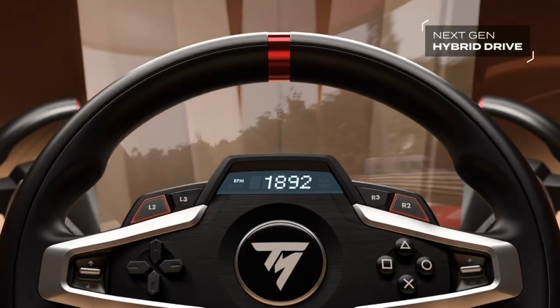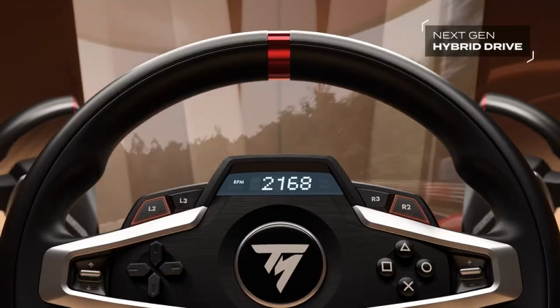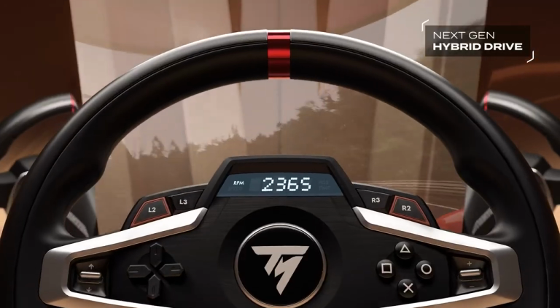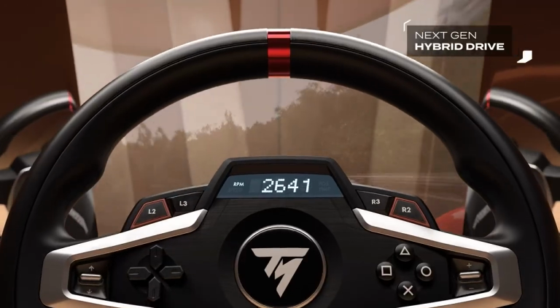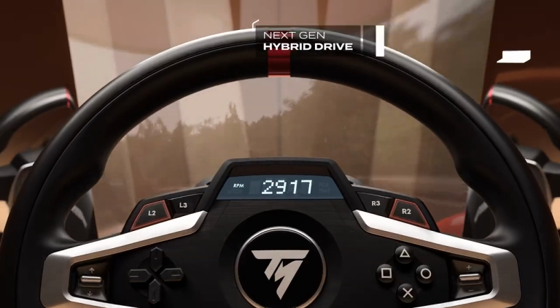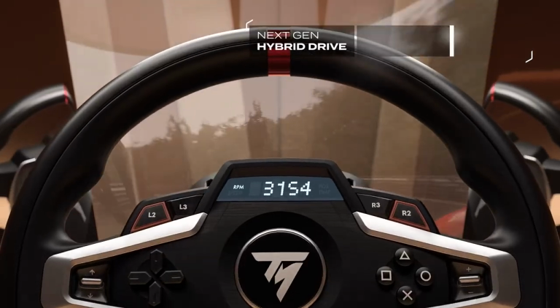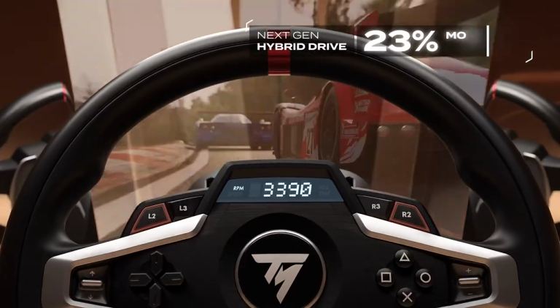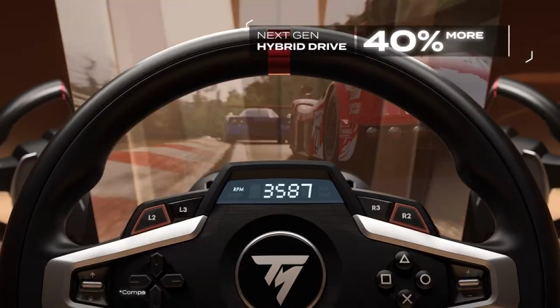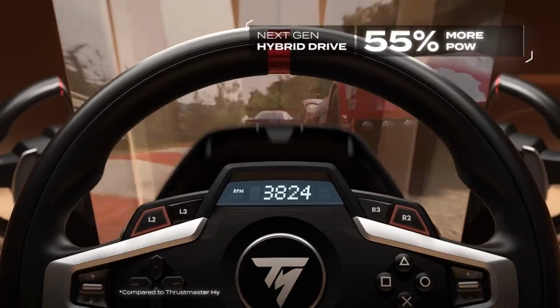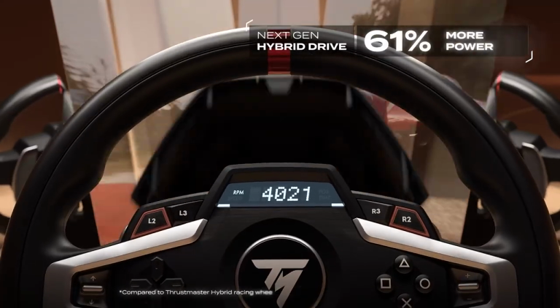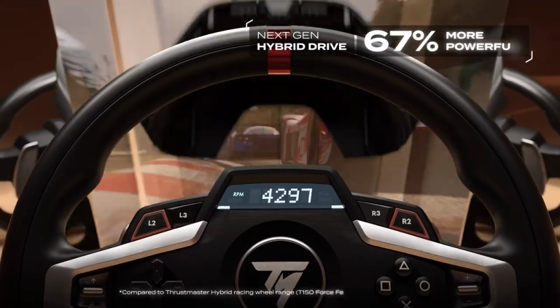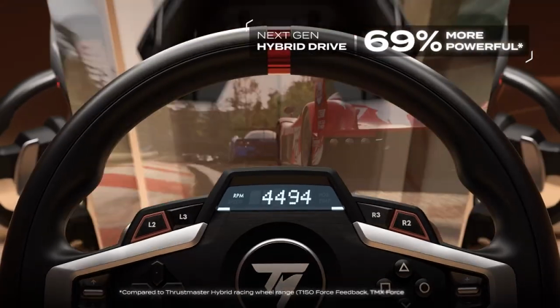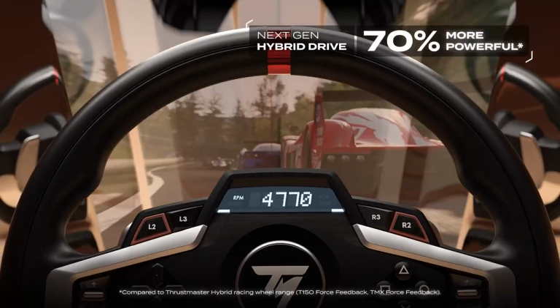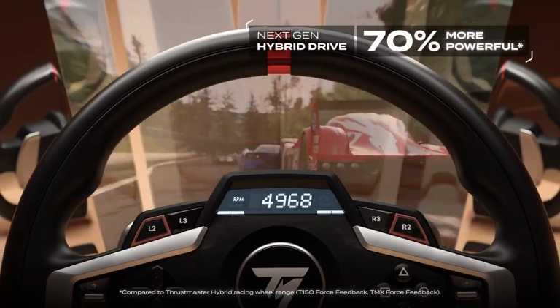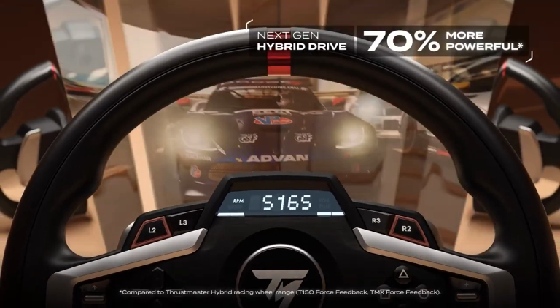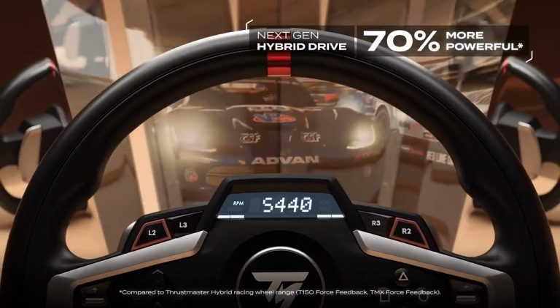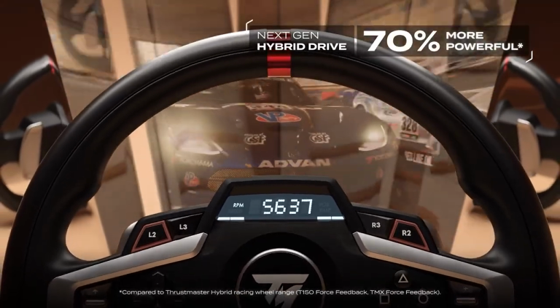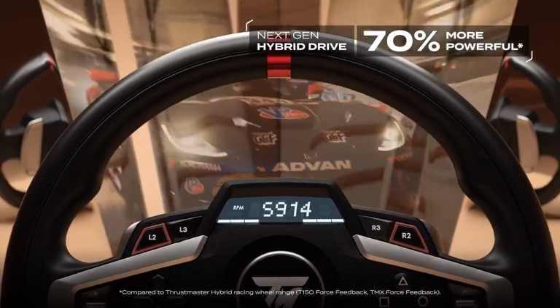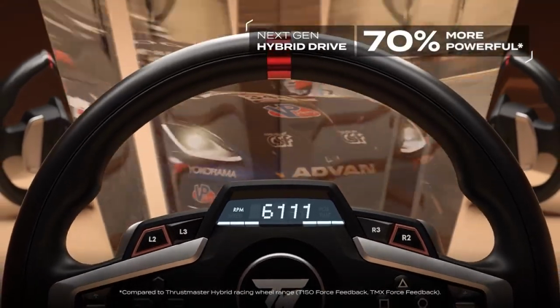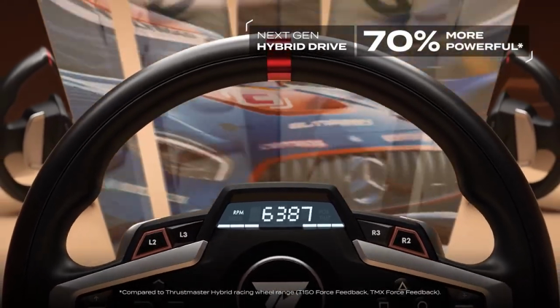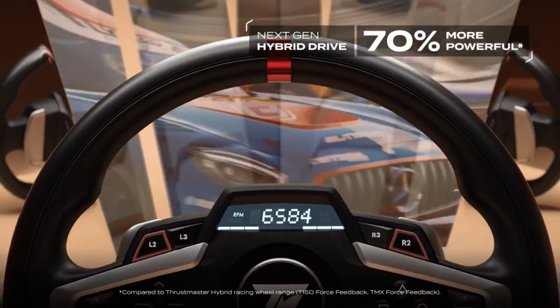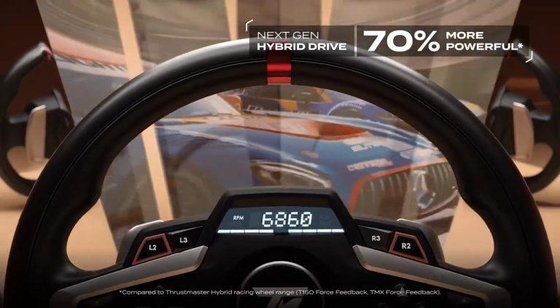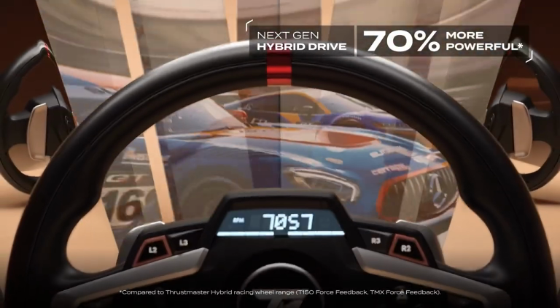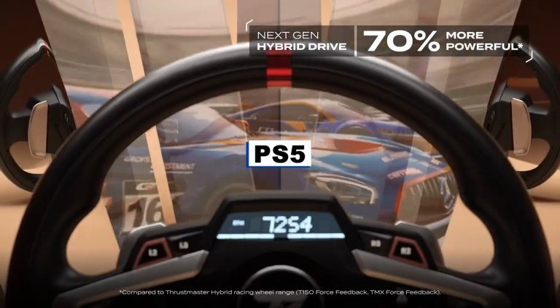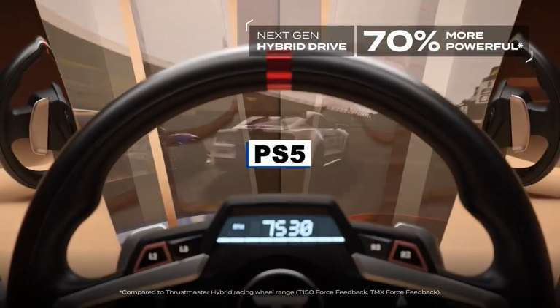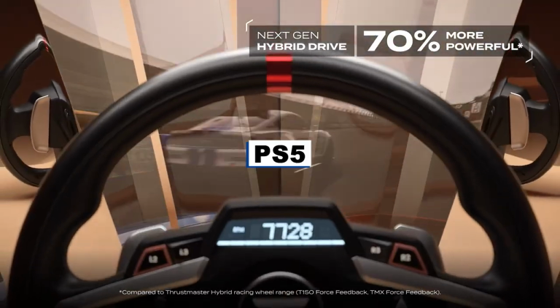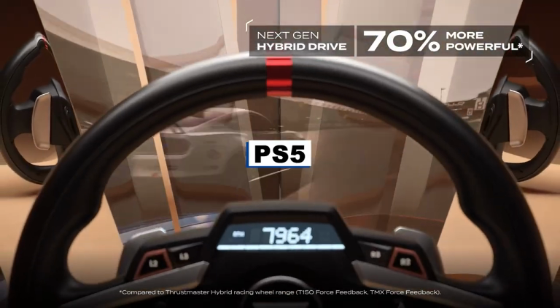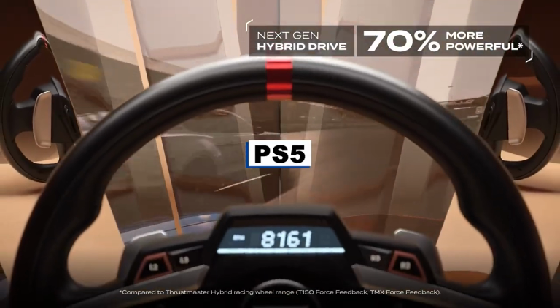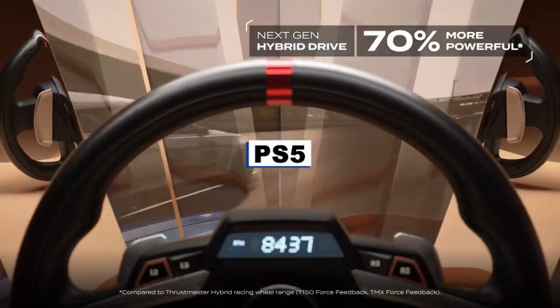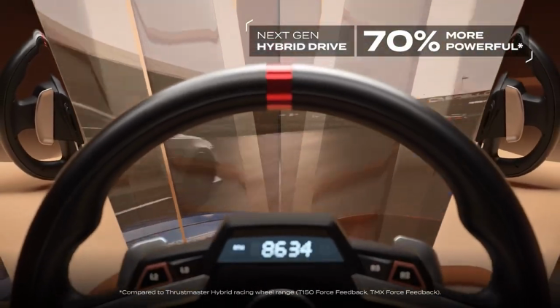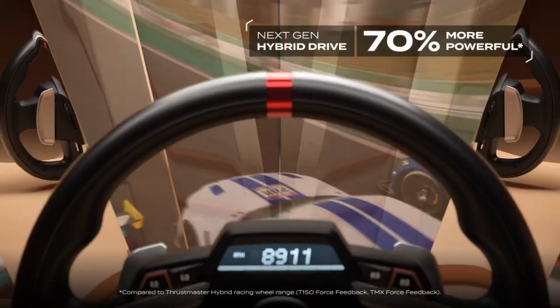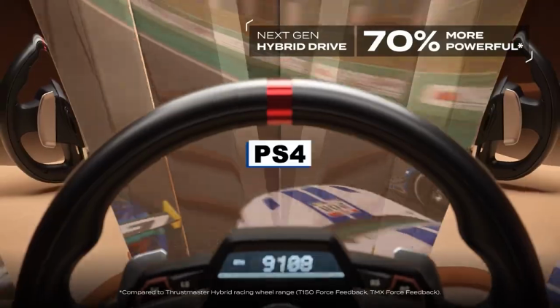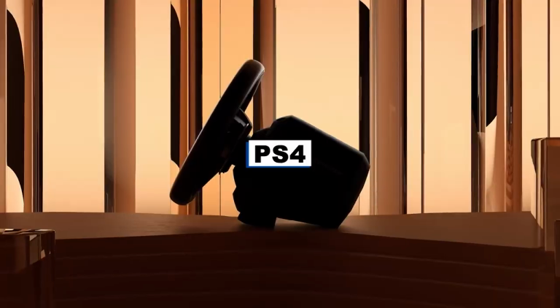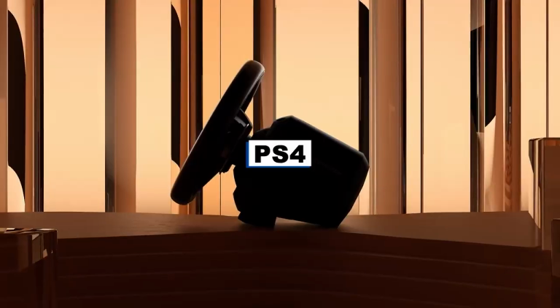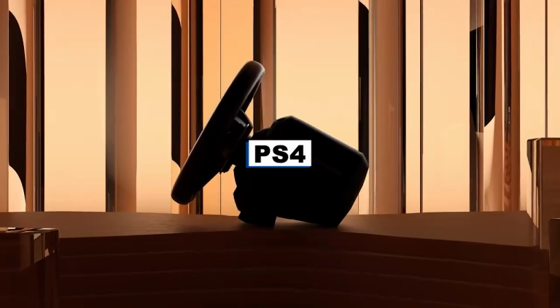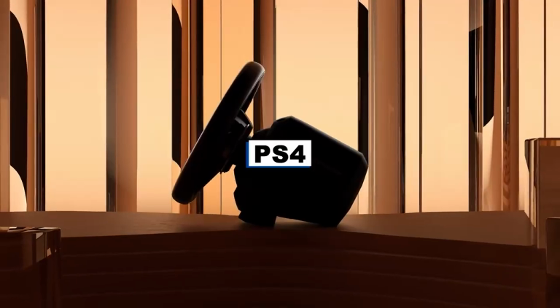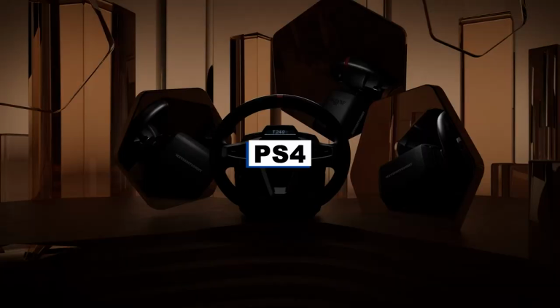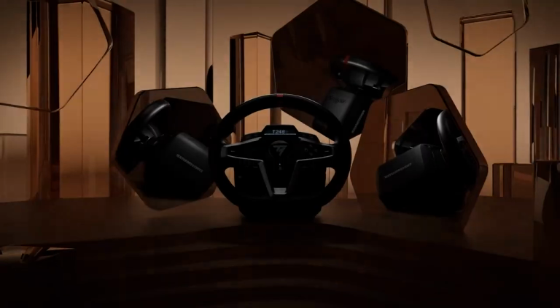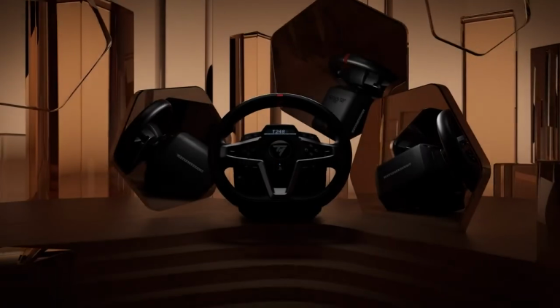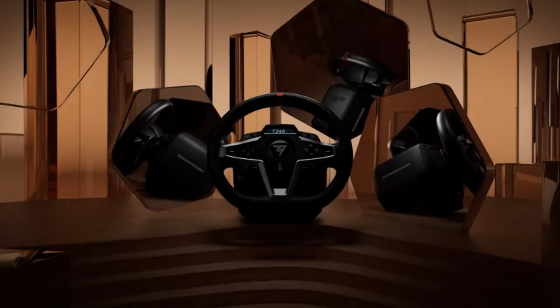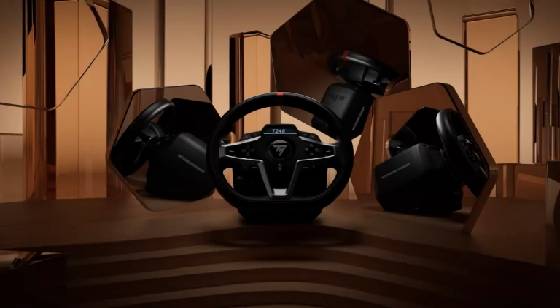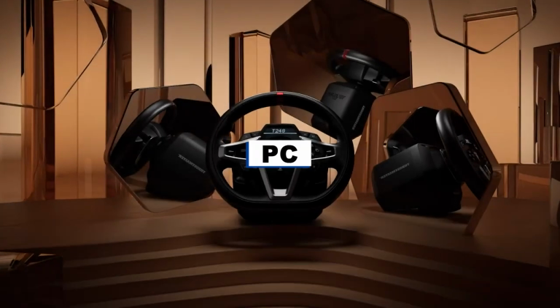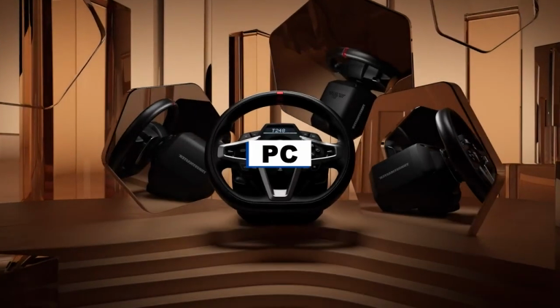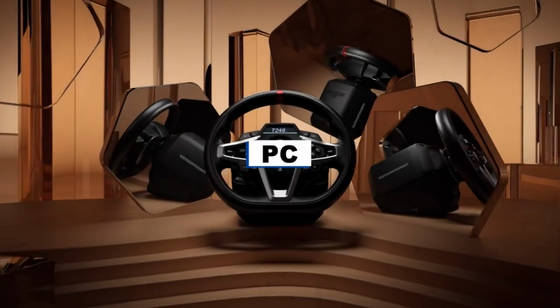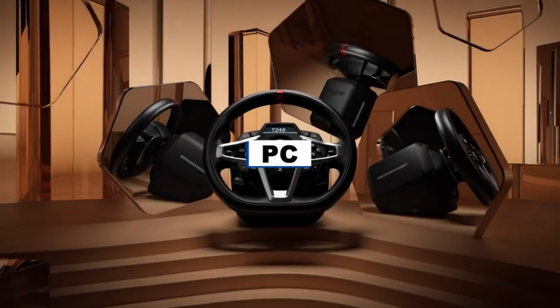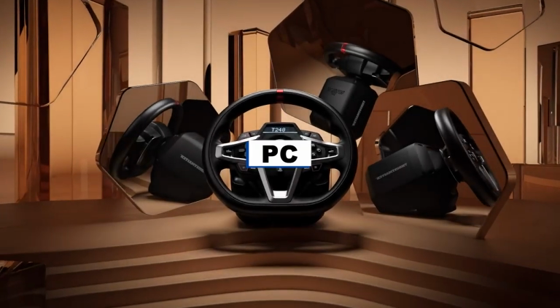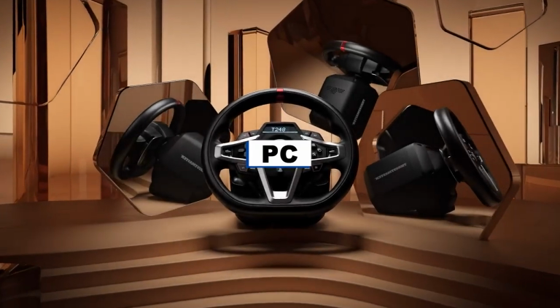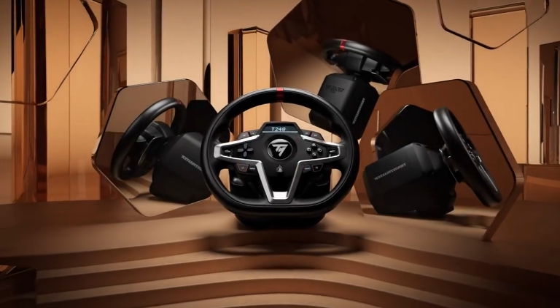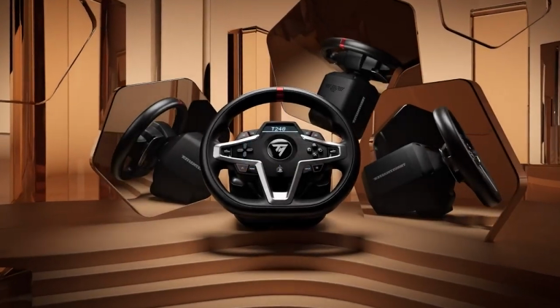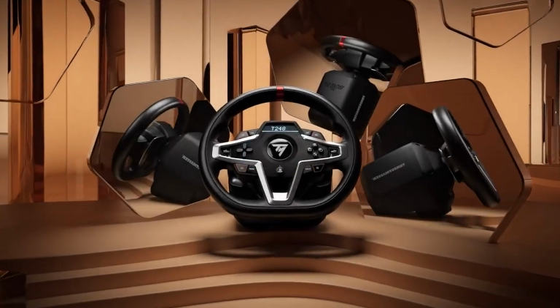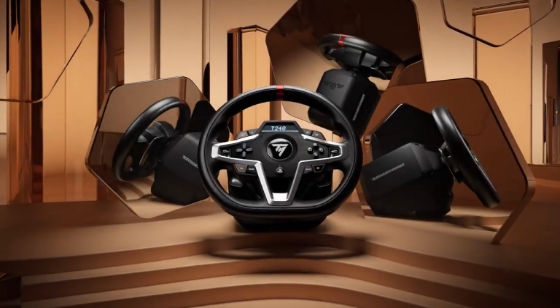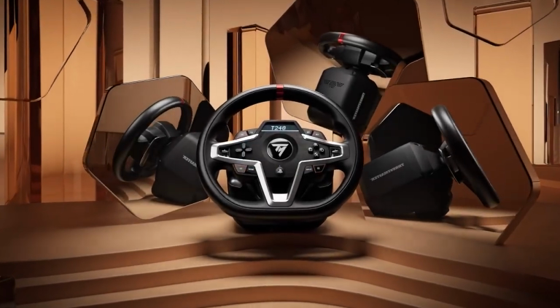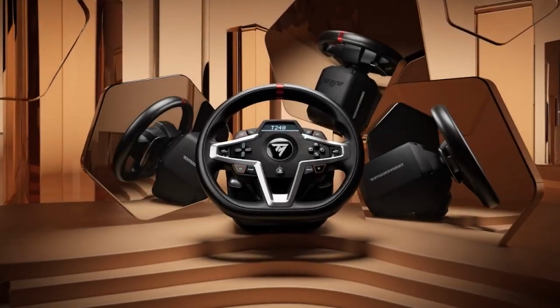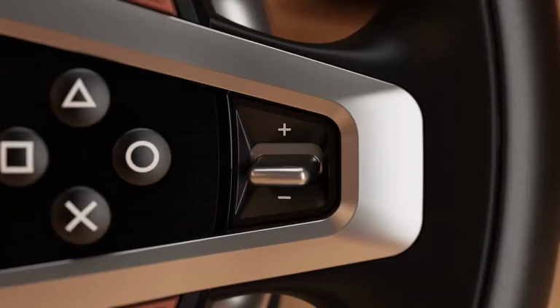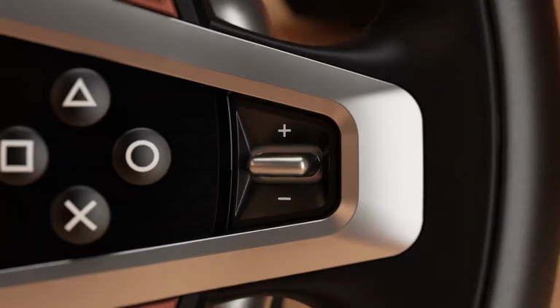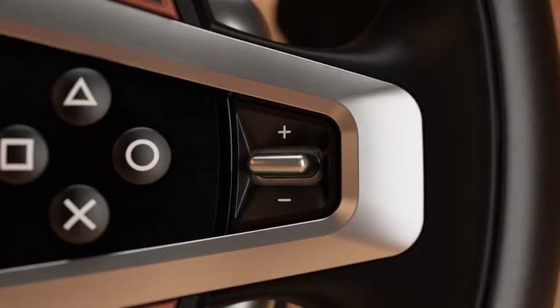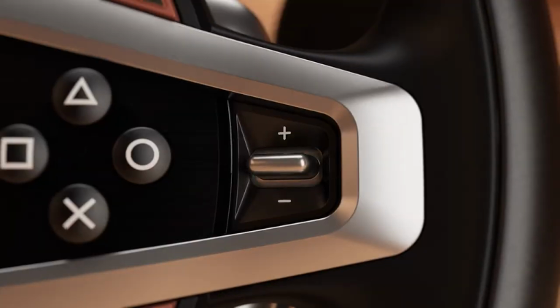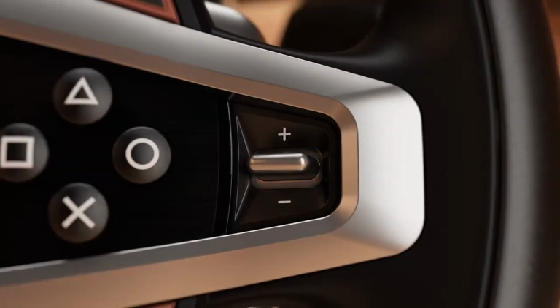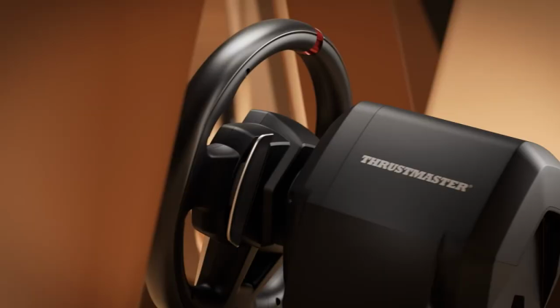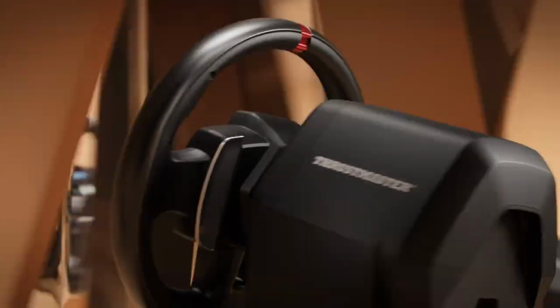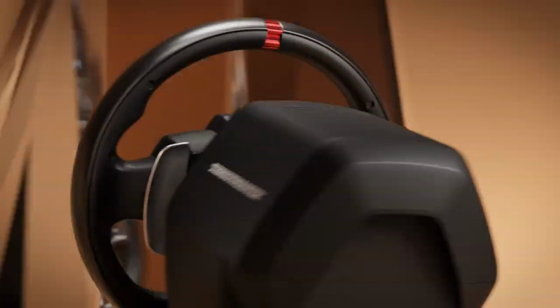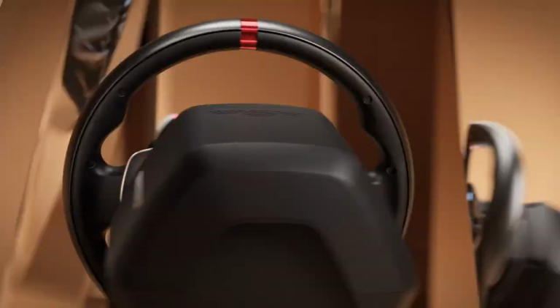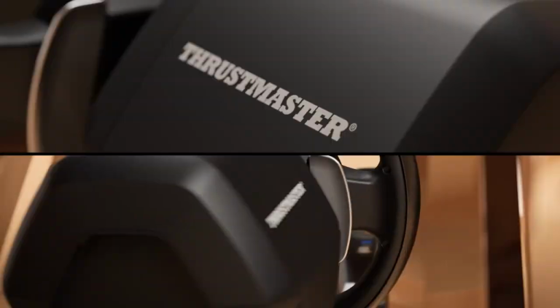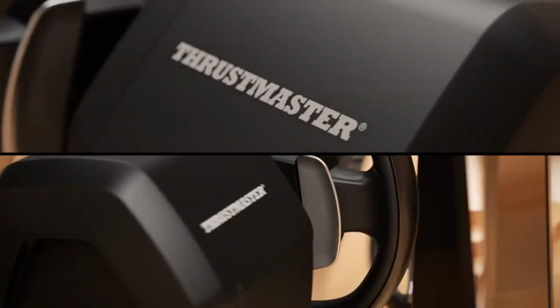The latest hybrid drive system delivers 70% more power than comparable Thrustmaster T150 series hybrid racing wheels. Compatible with the PS5, PS4, and PC. Officially licensed for the PlayStation.